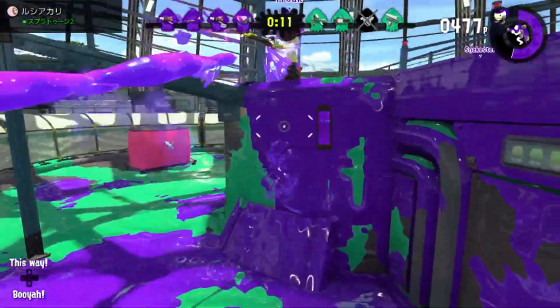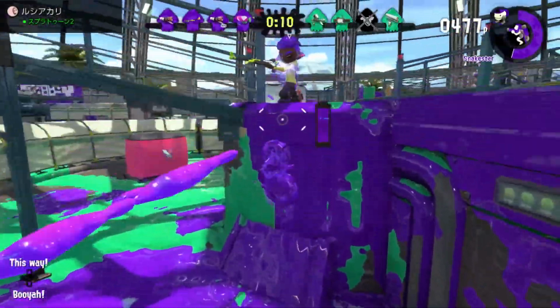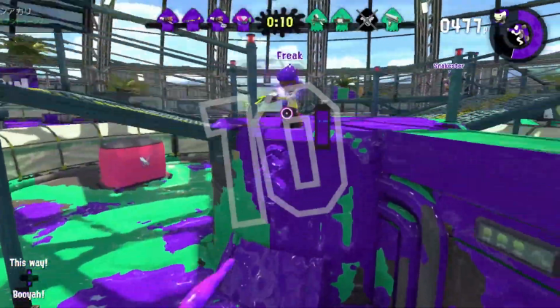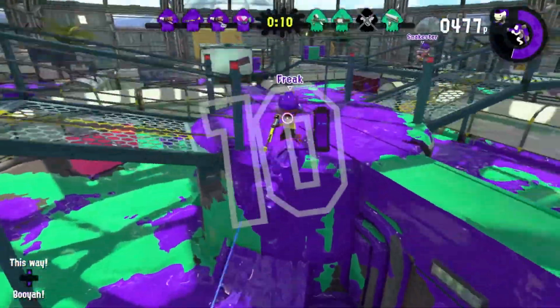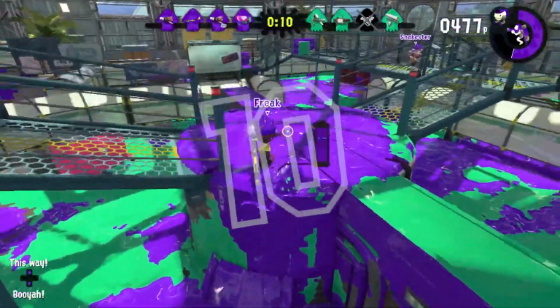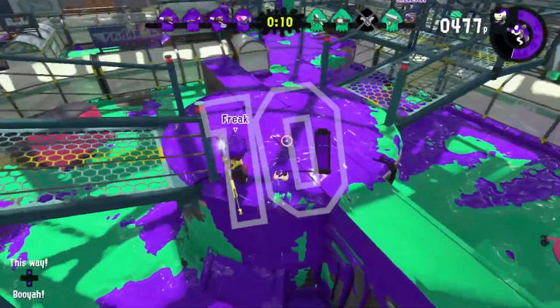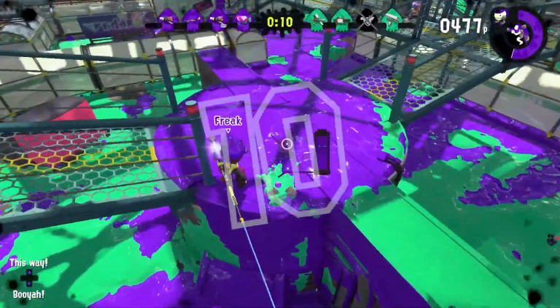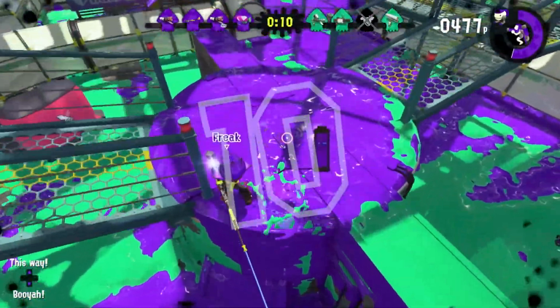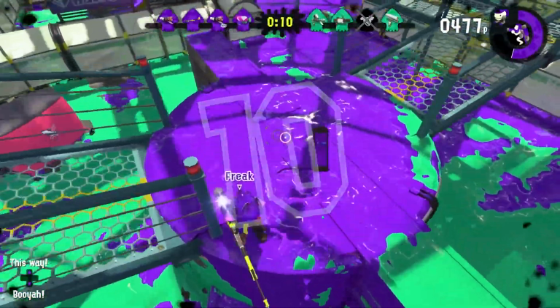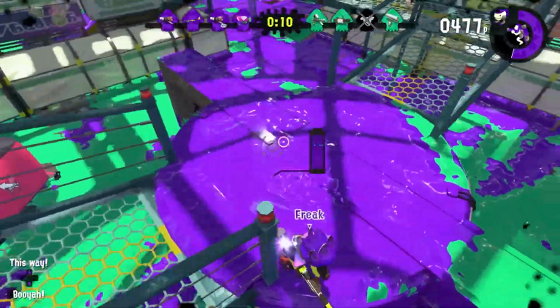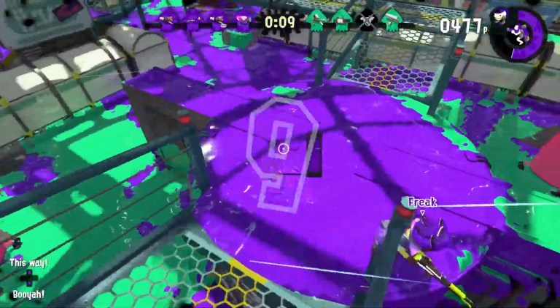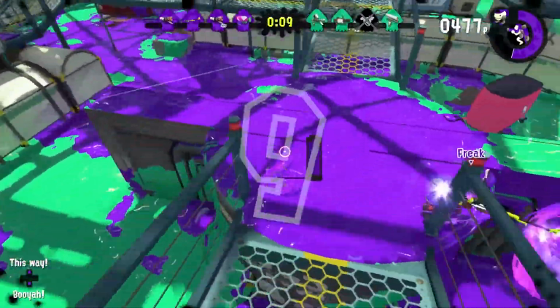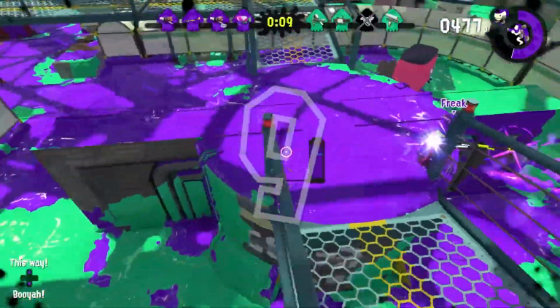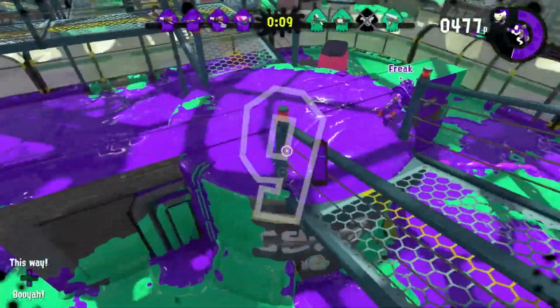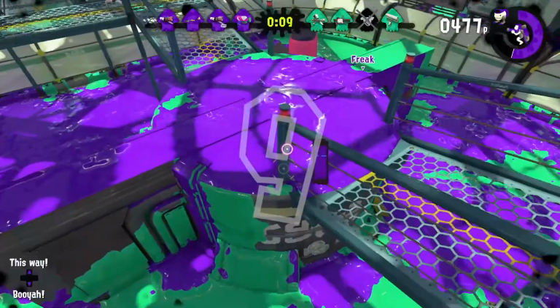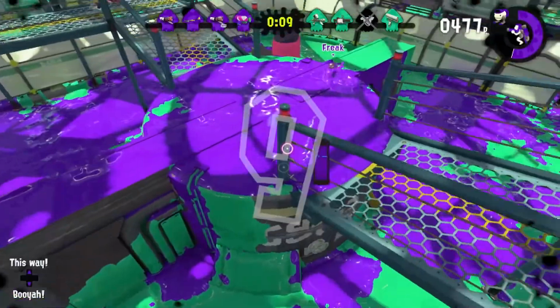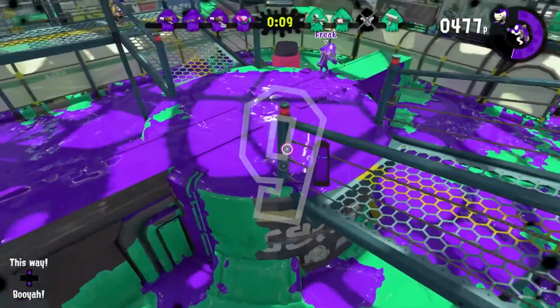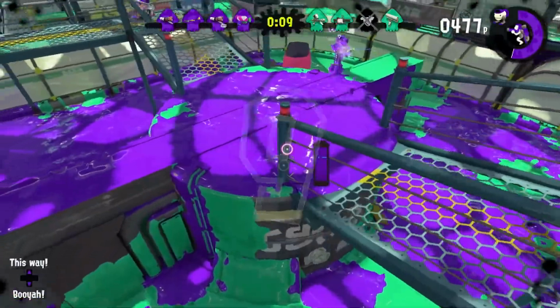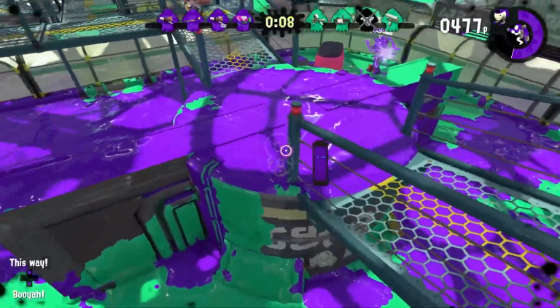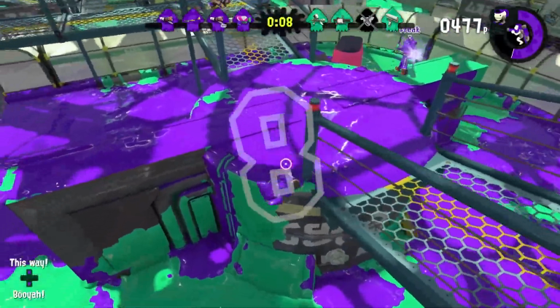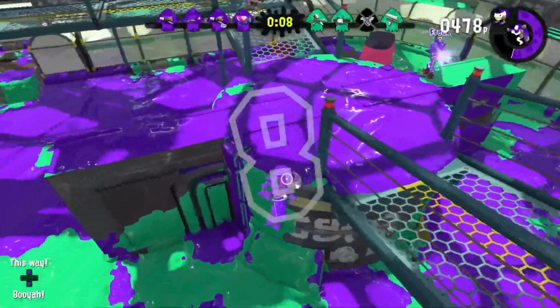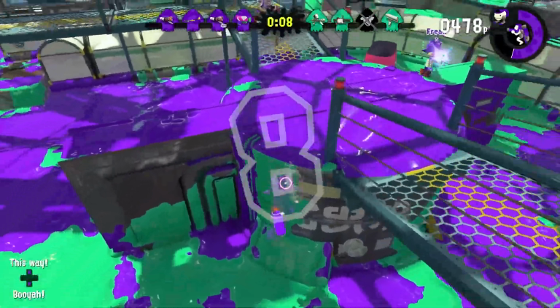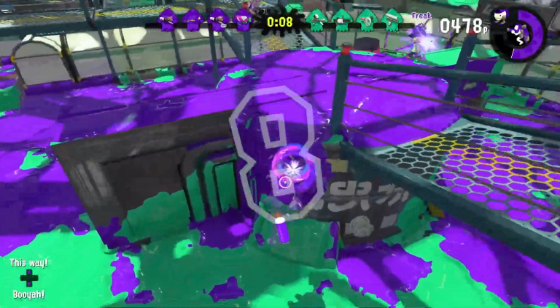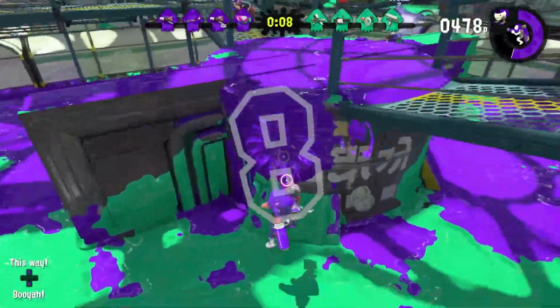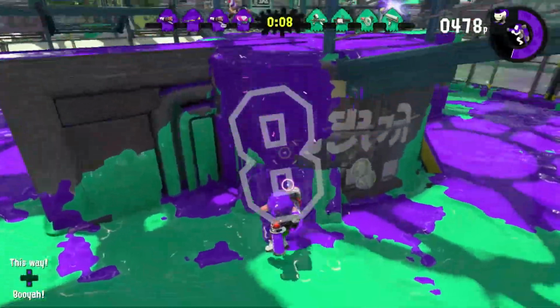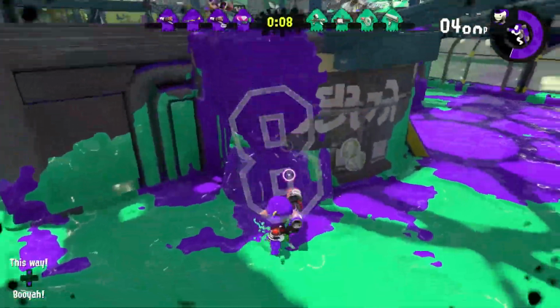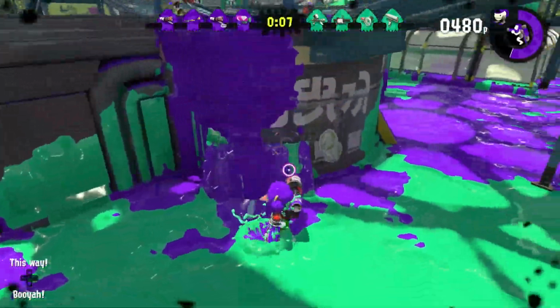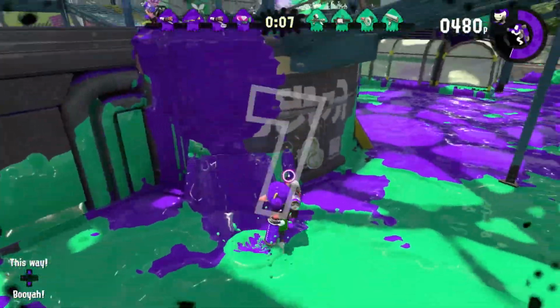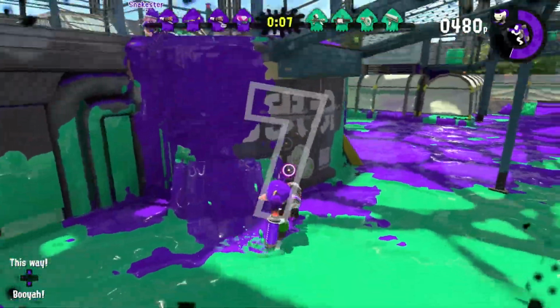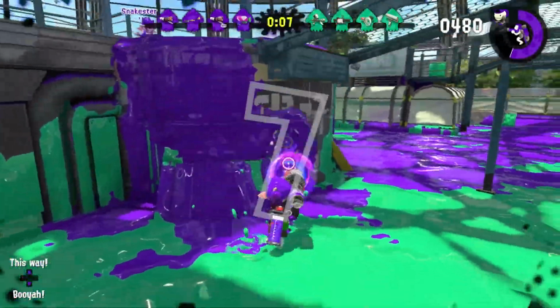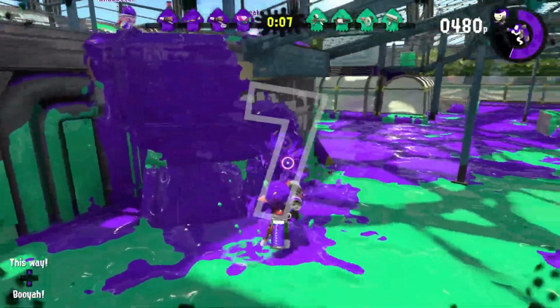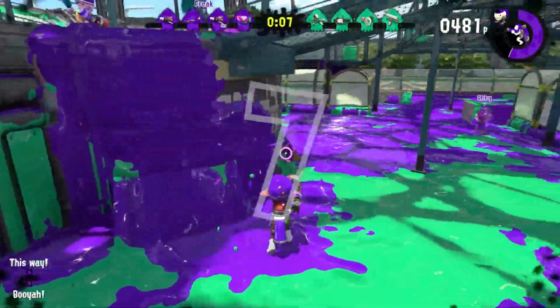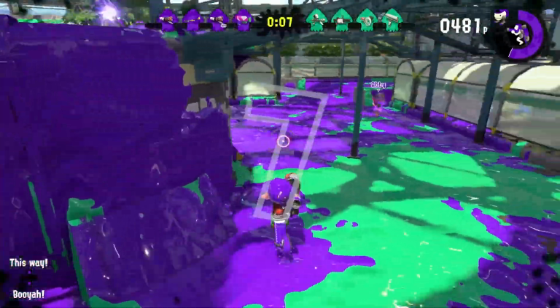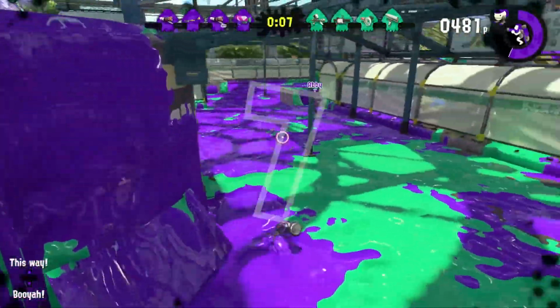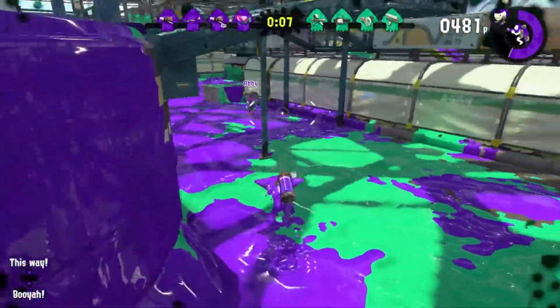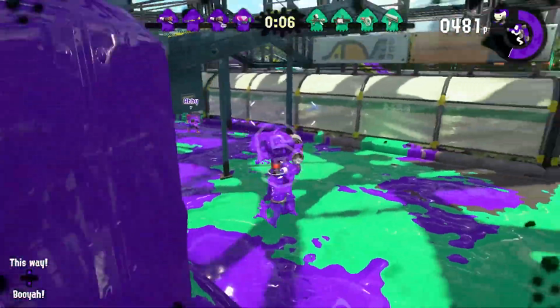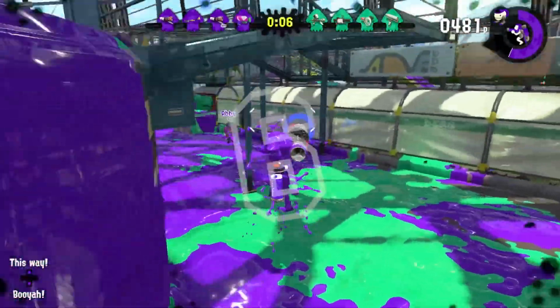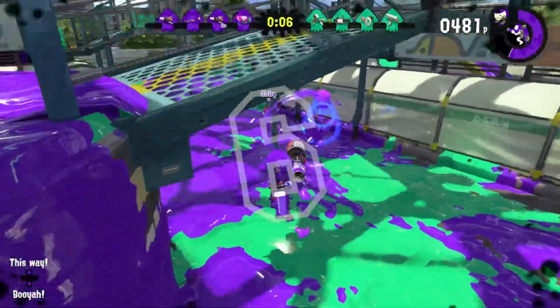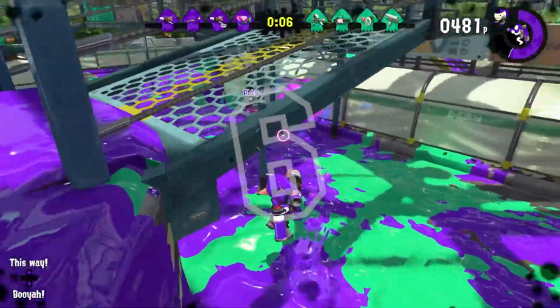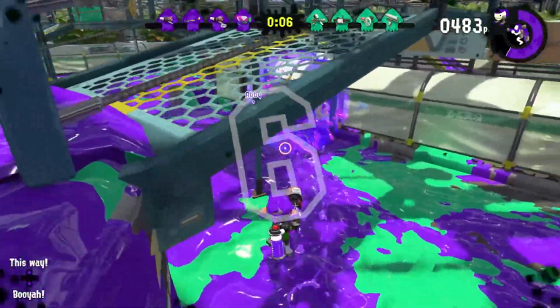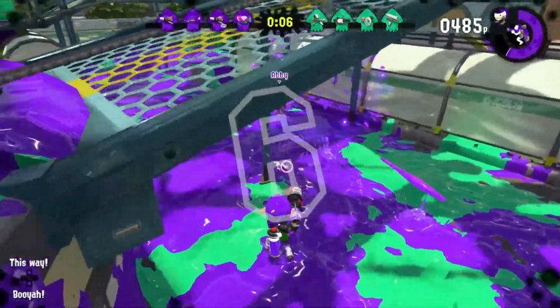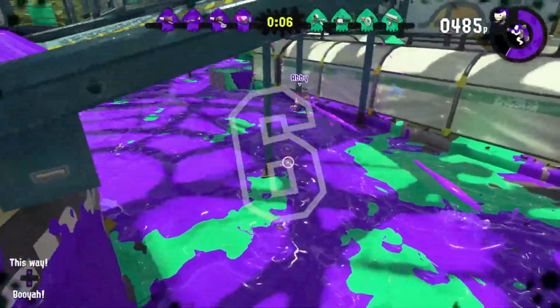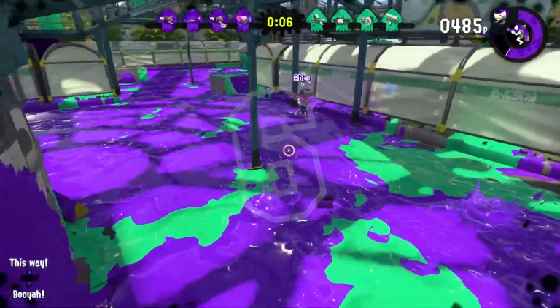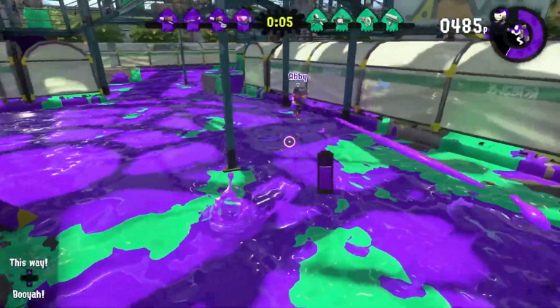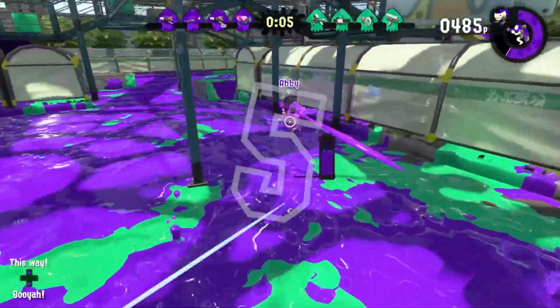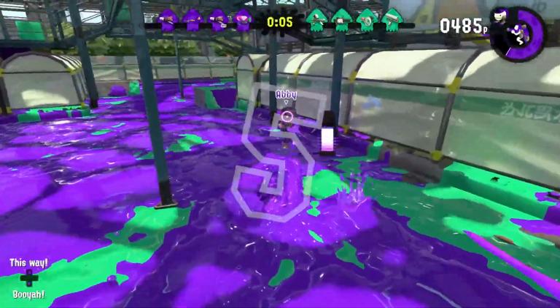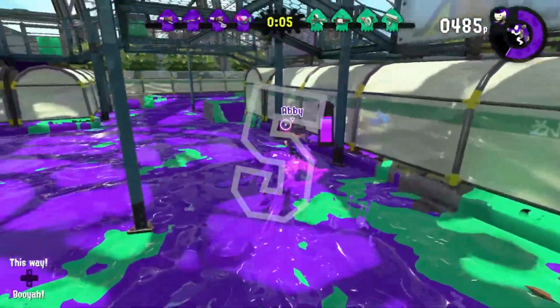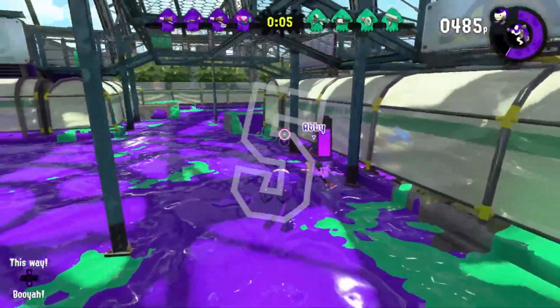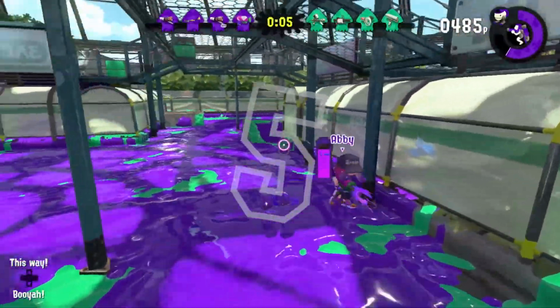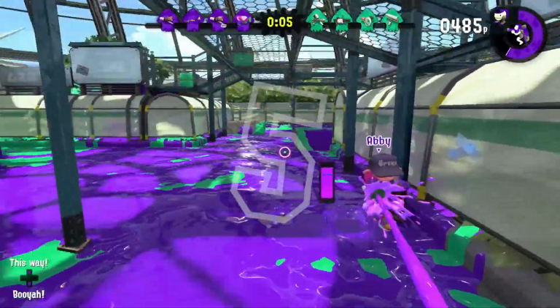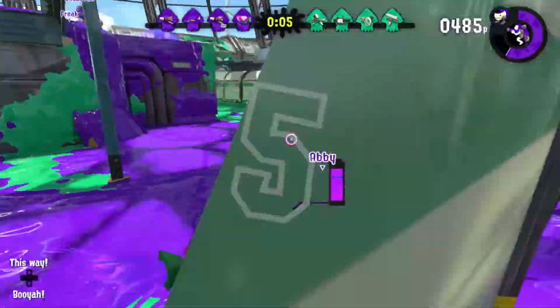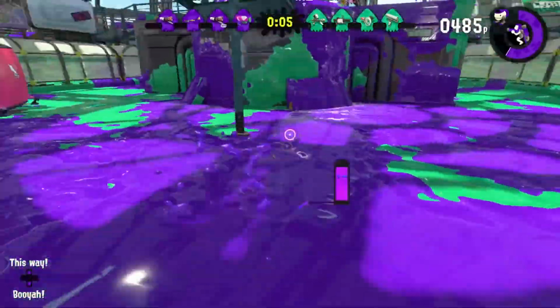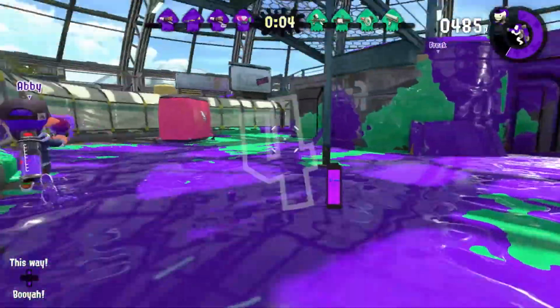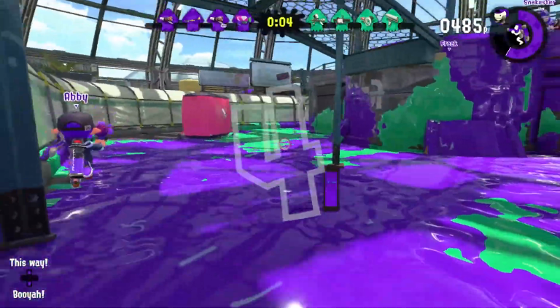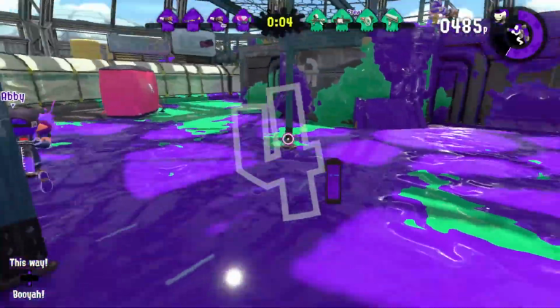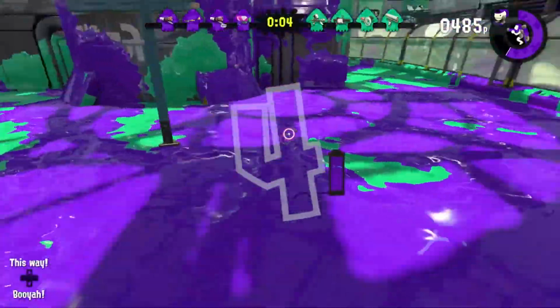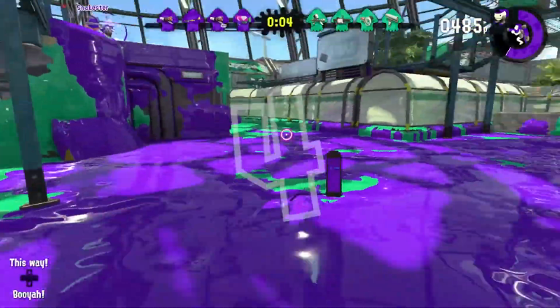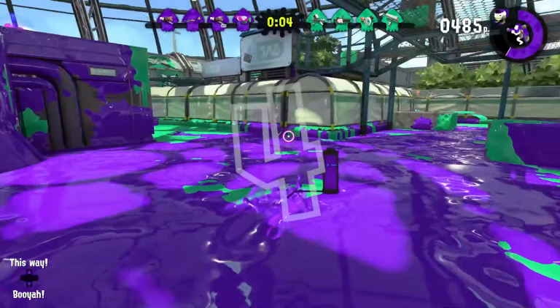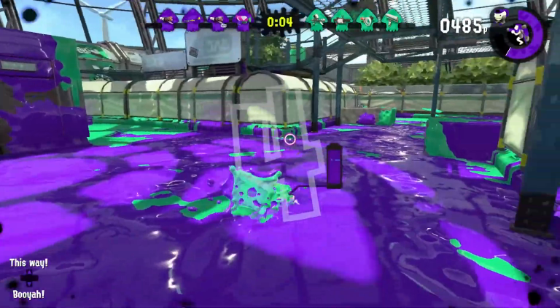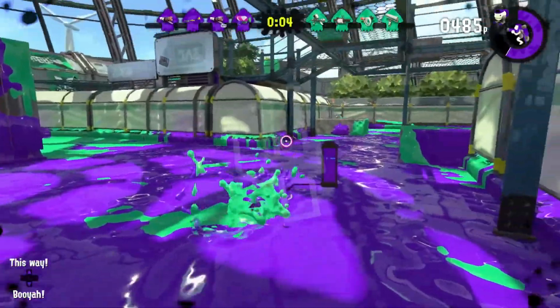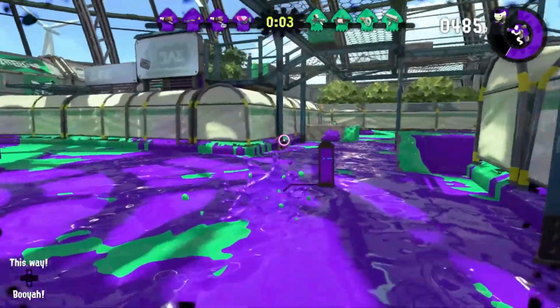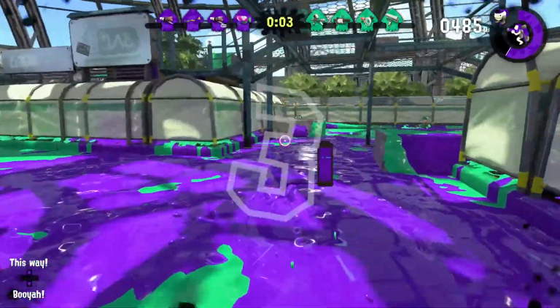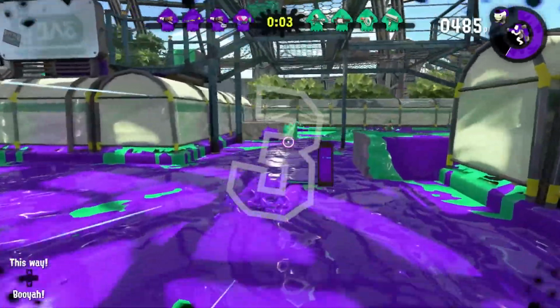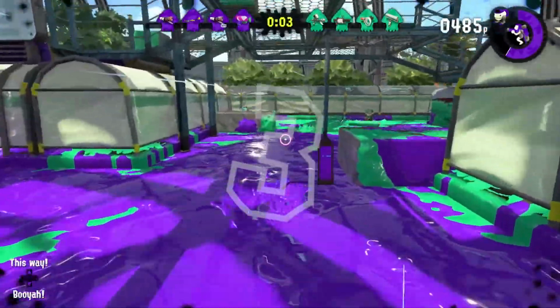You're going to want to ink the enemy's wall, because if you don't, they're going to climb up to you and sneak attack you.